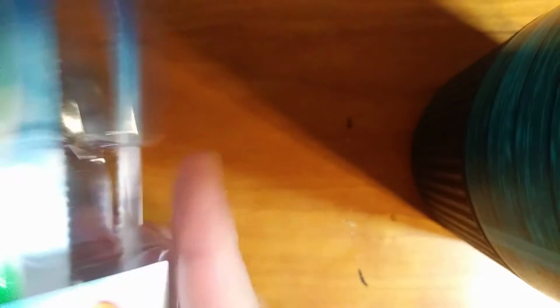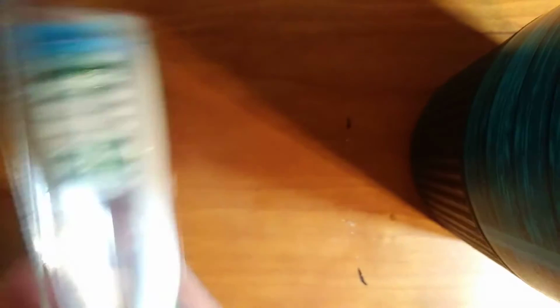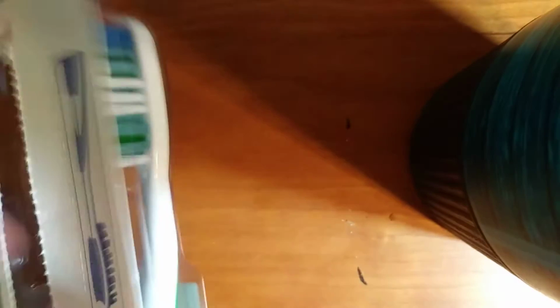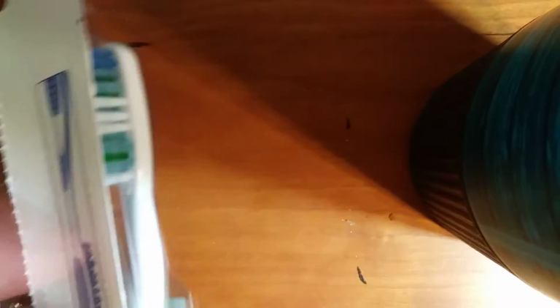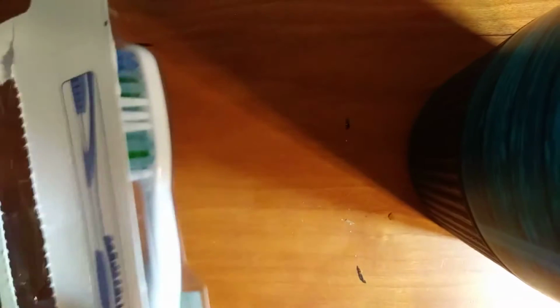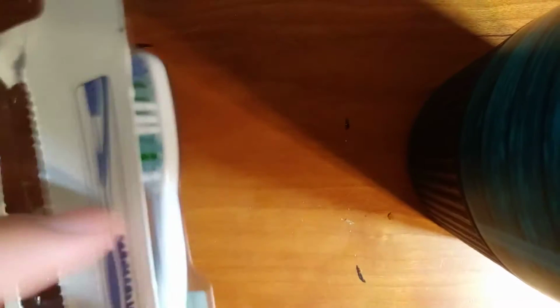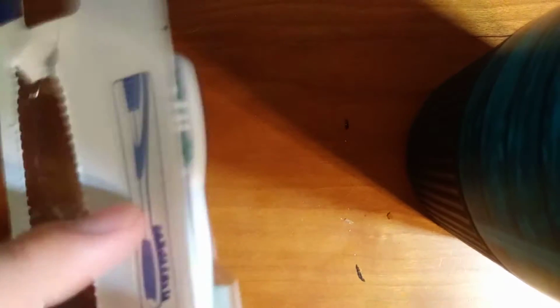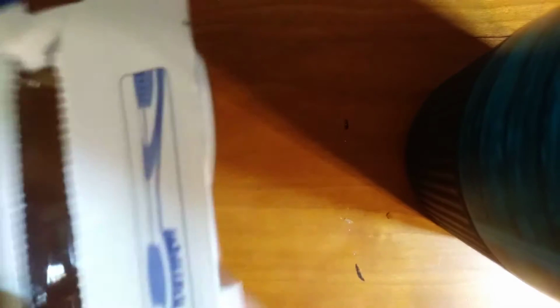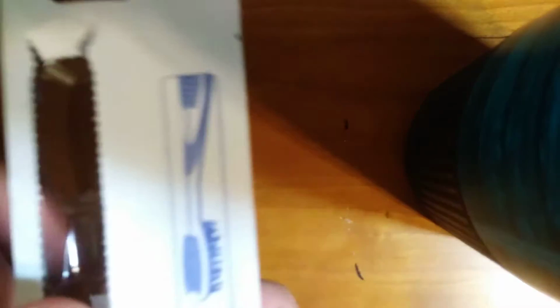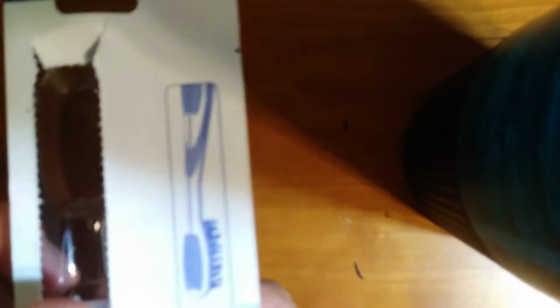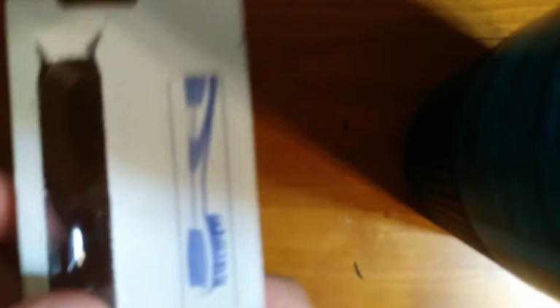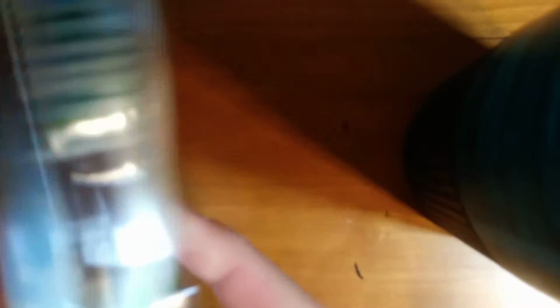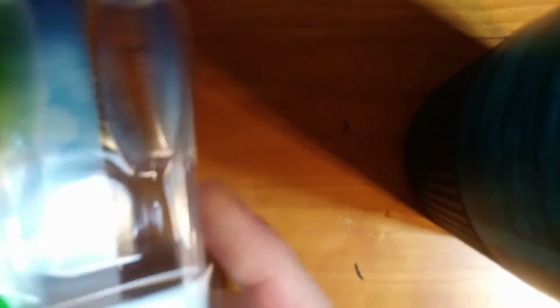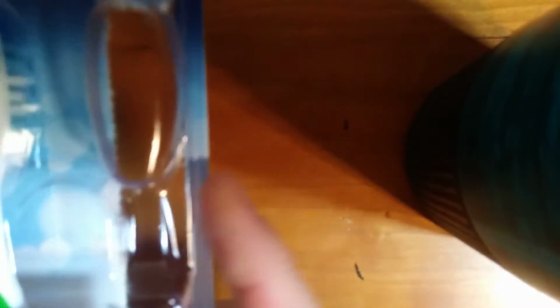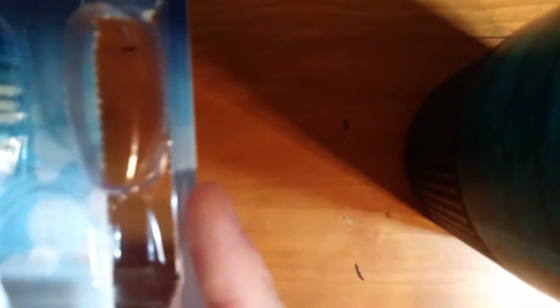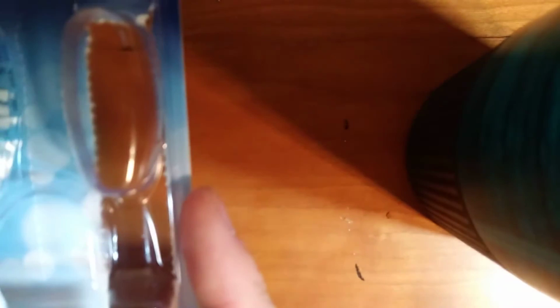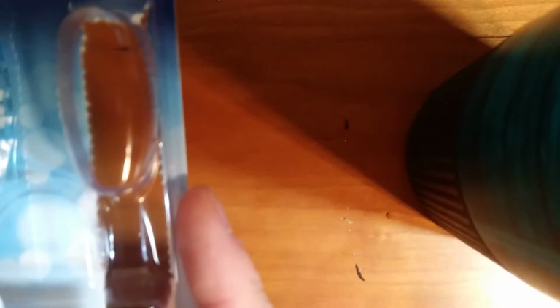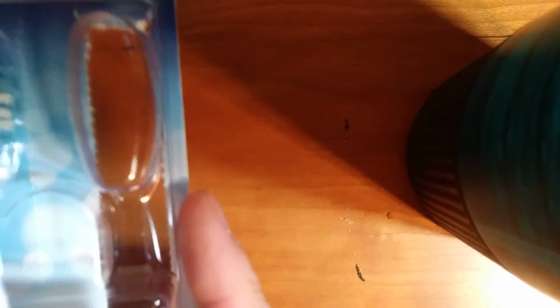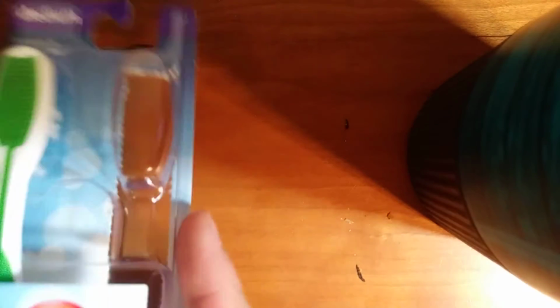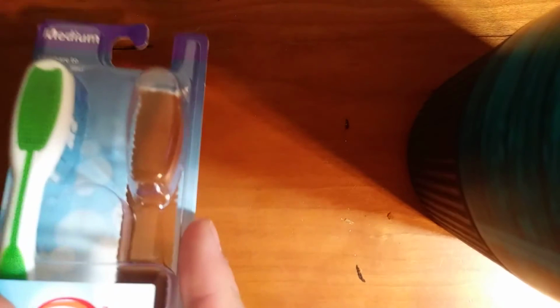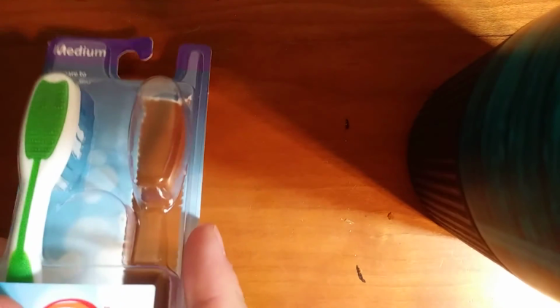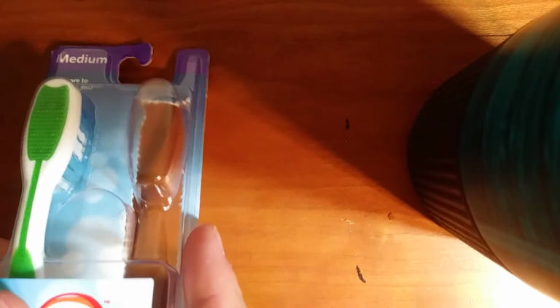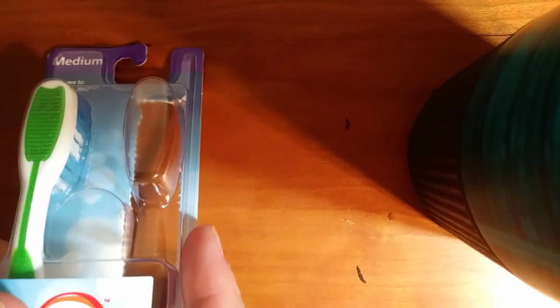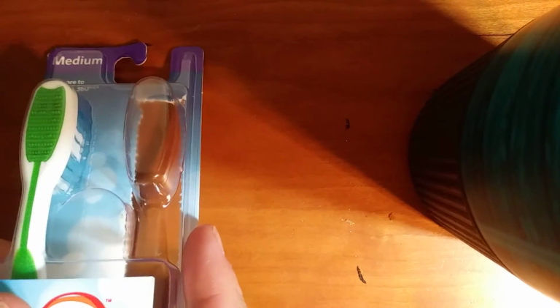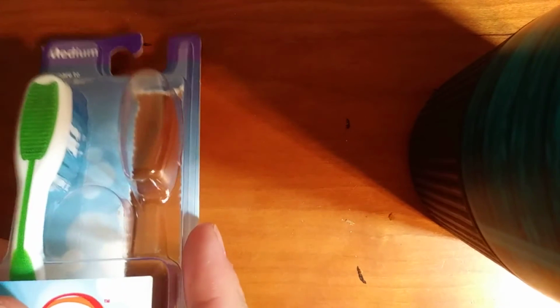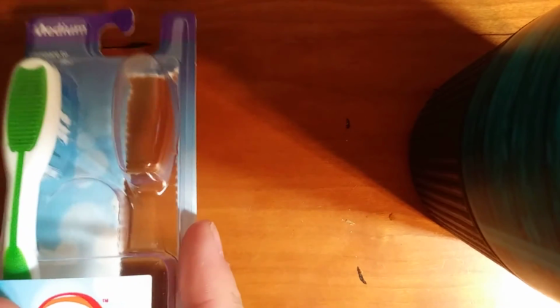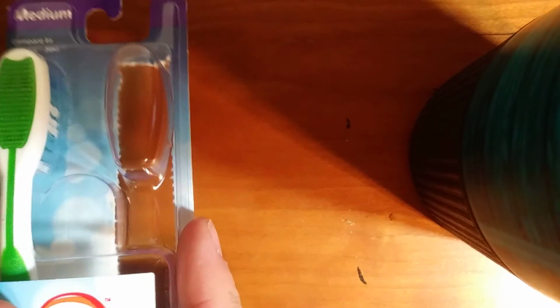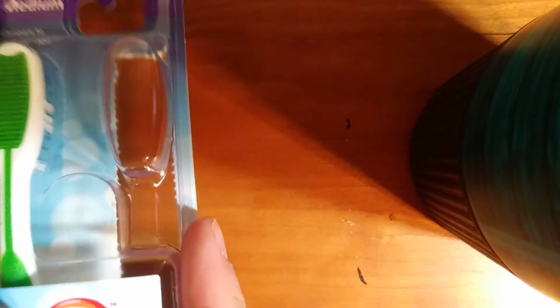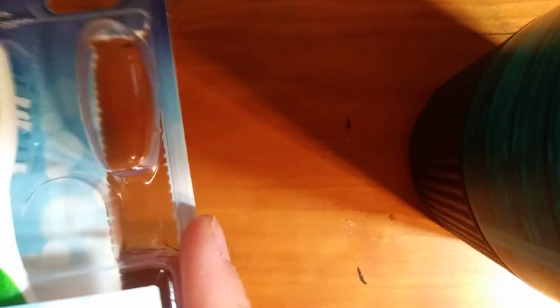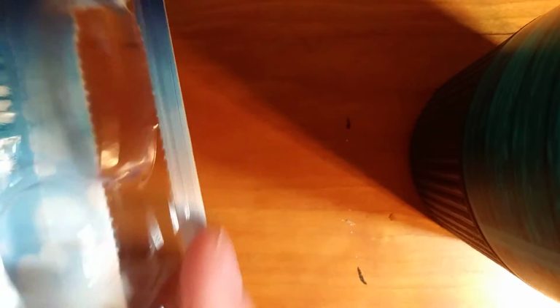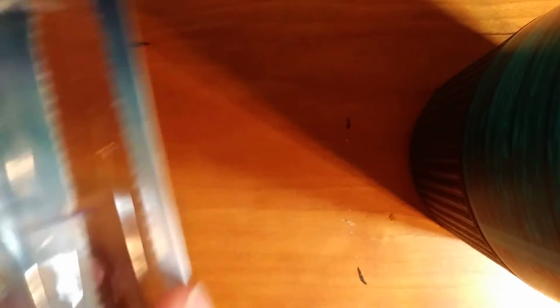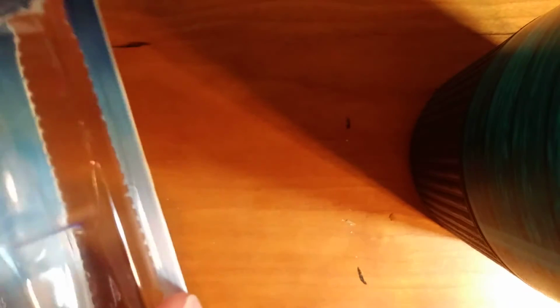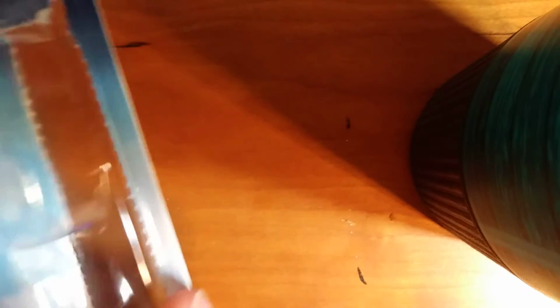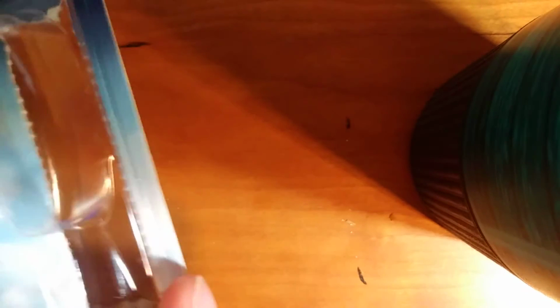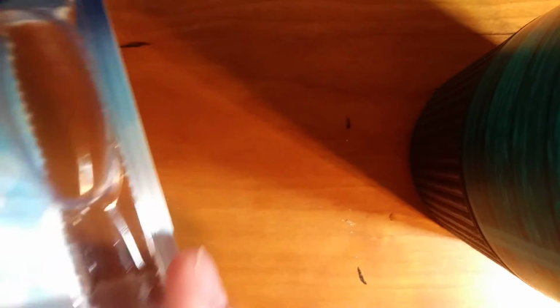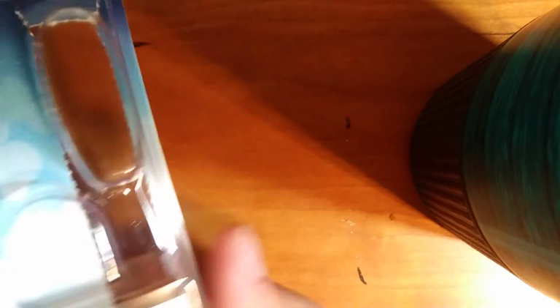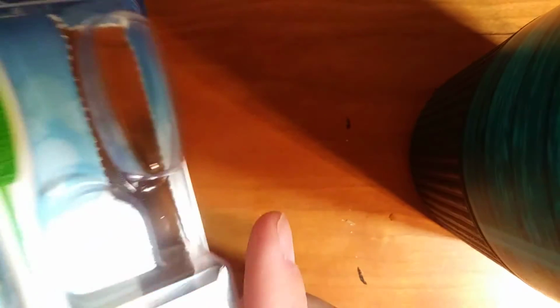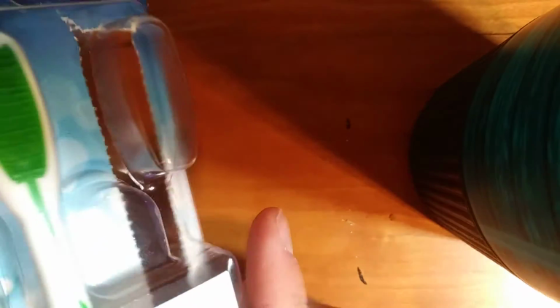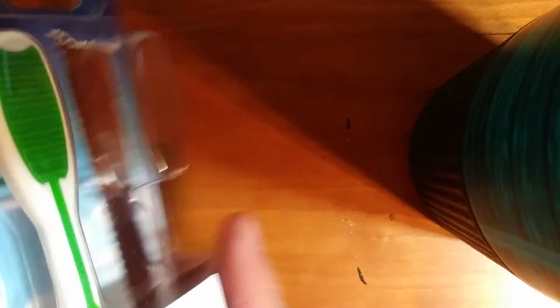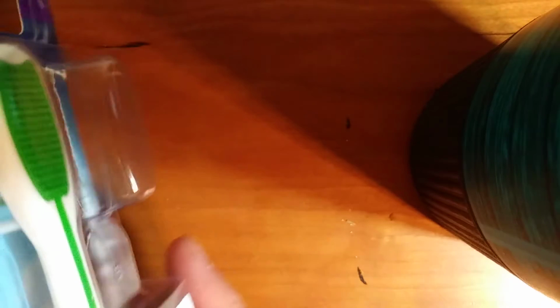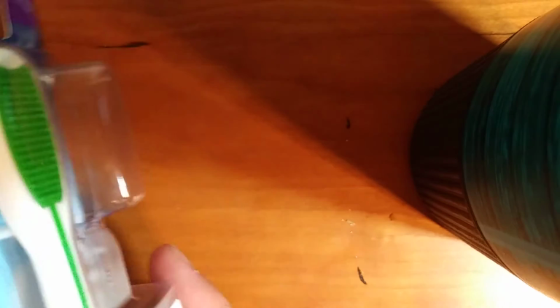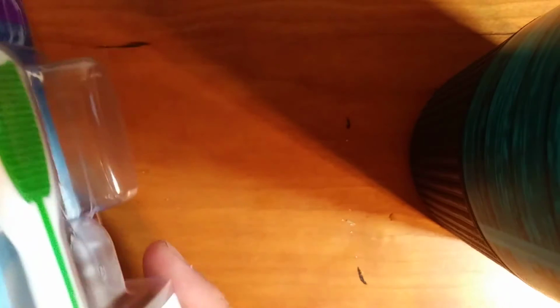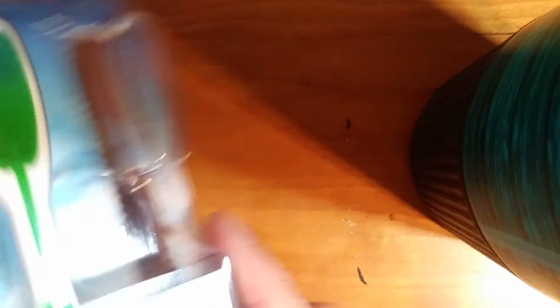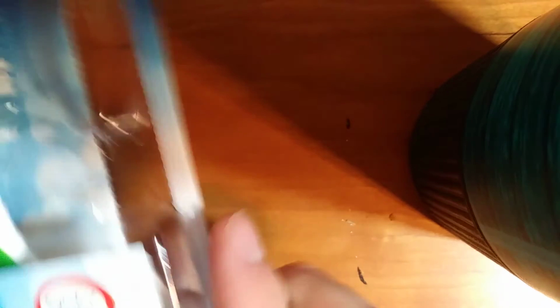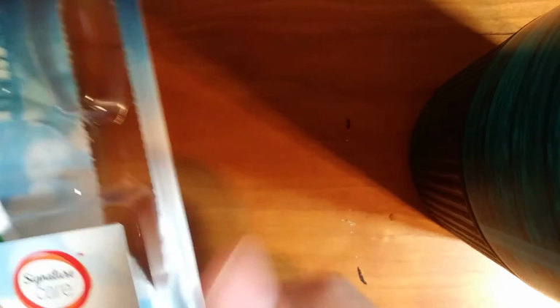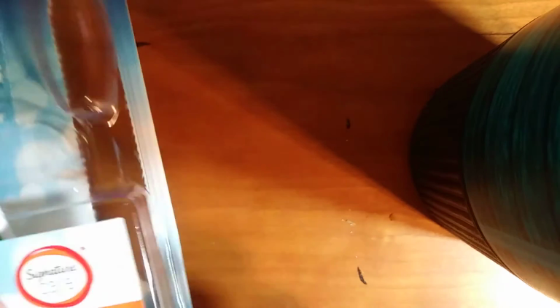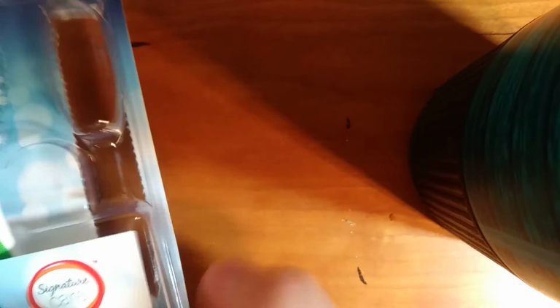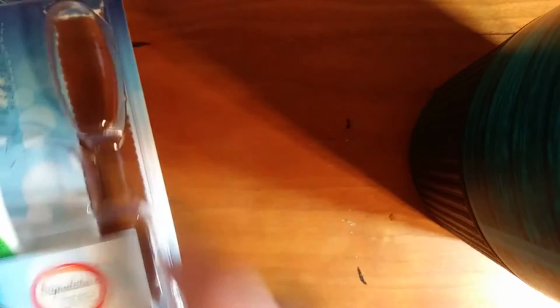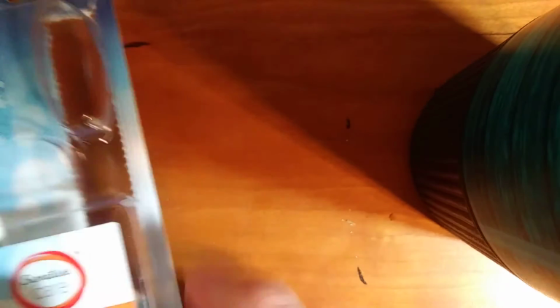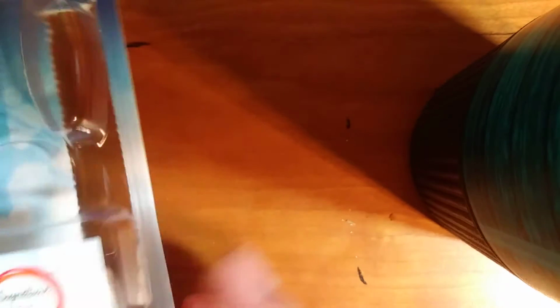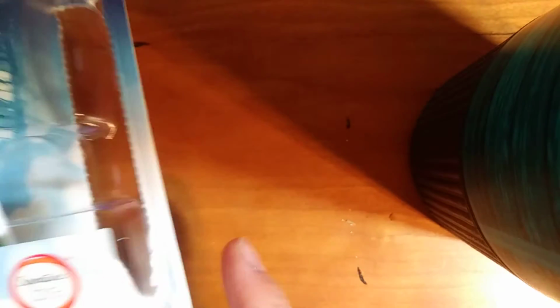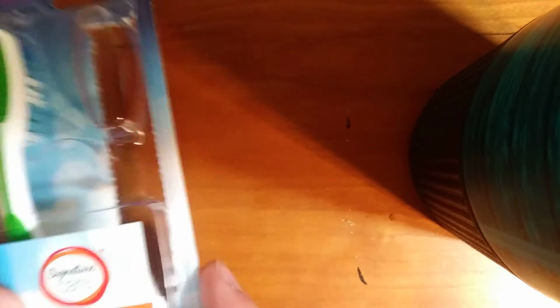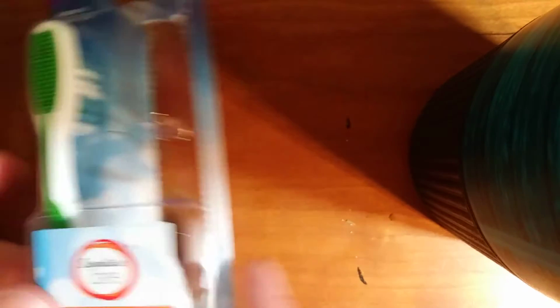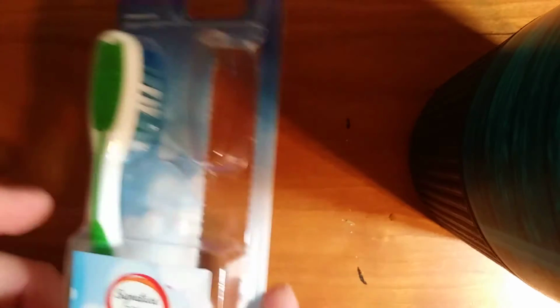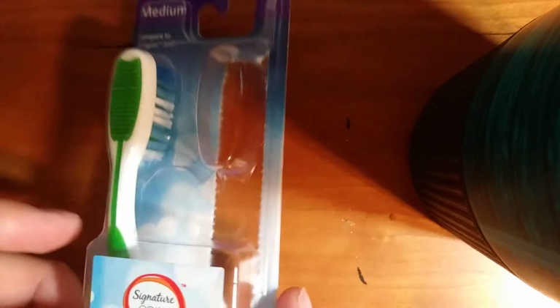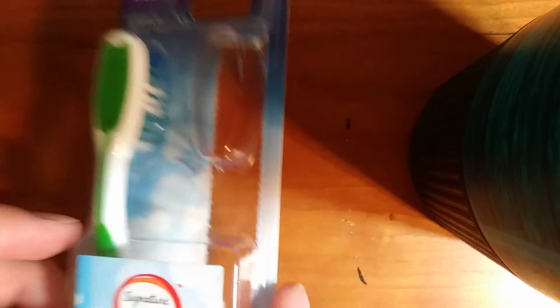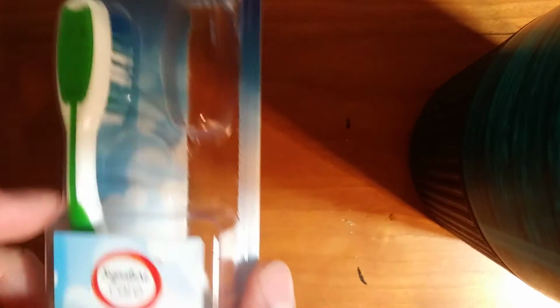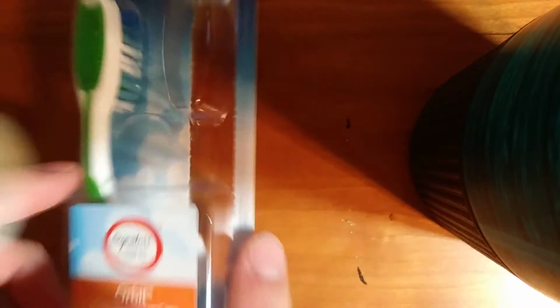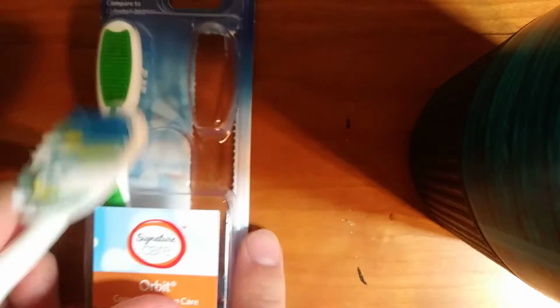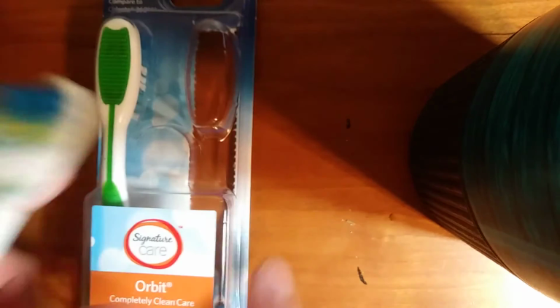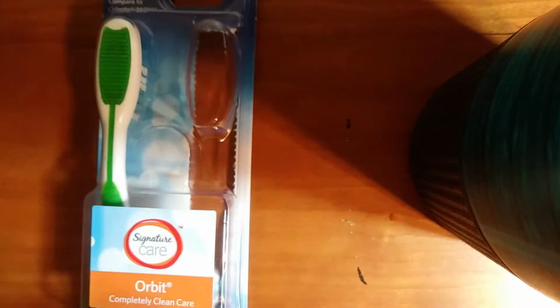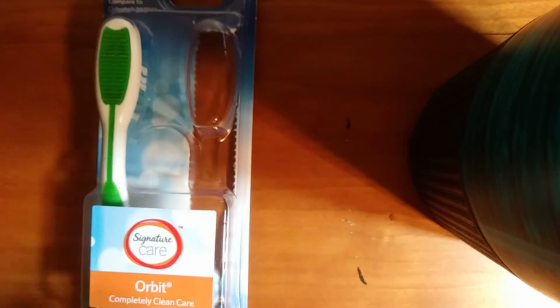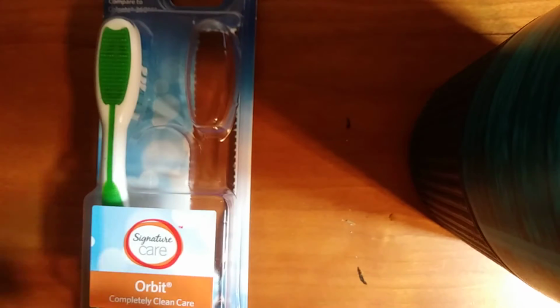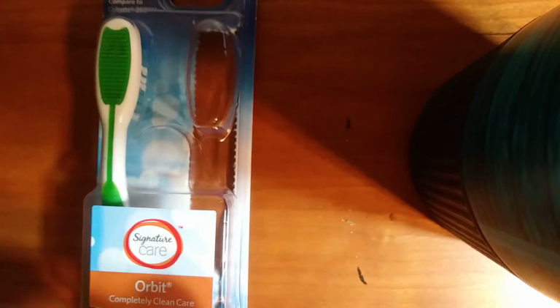You get to keep this one in the packet, keep it in mint condition until you need it. So that's a nice feature — that's pretty nifty, right?